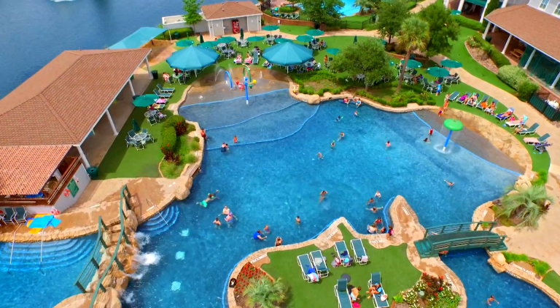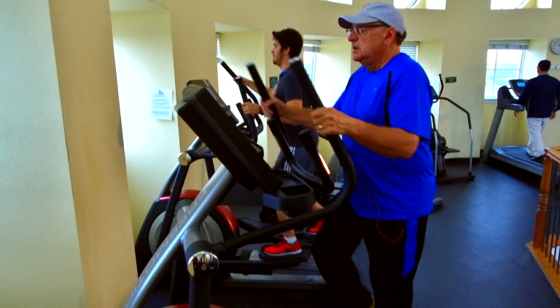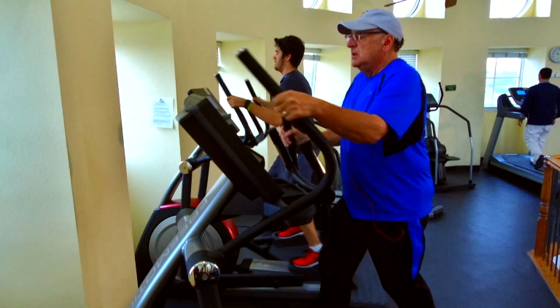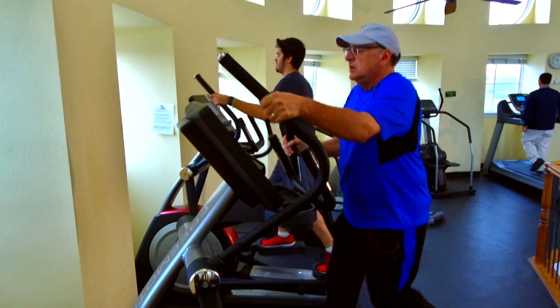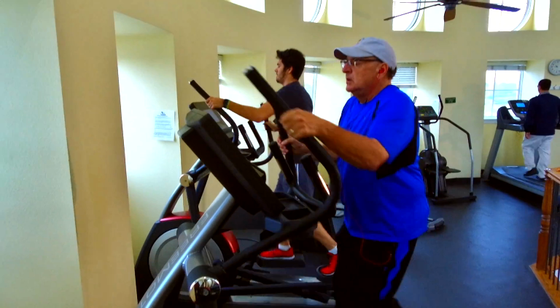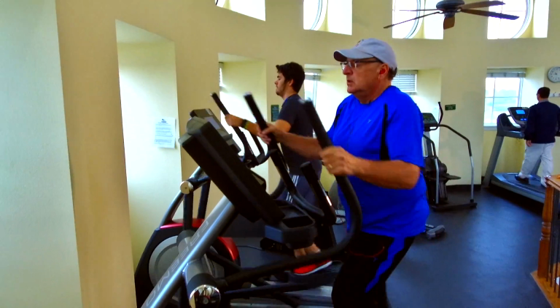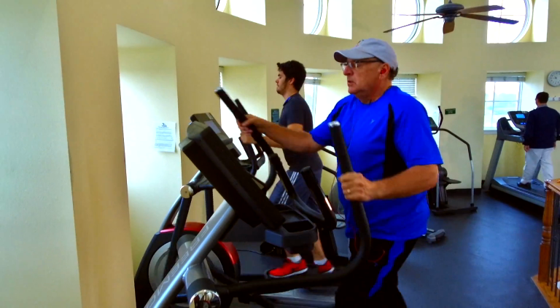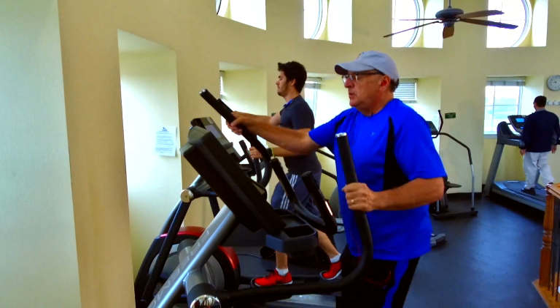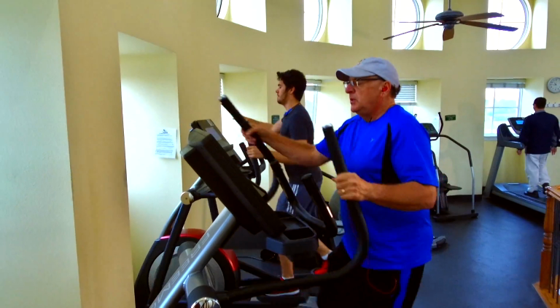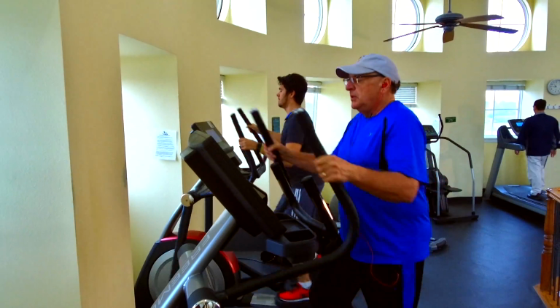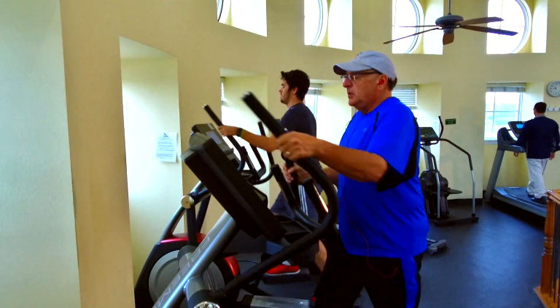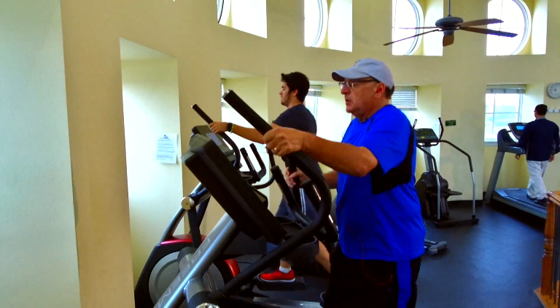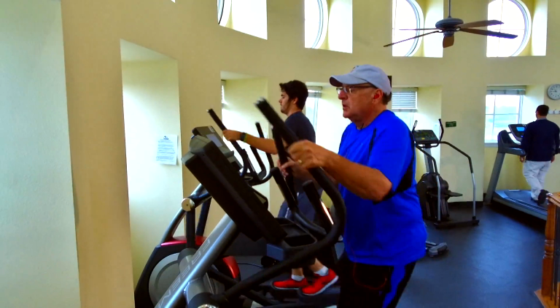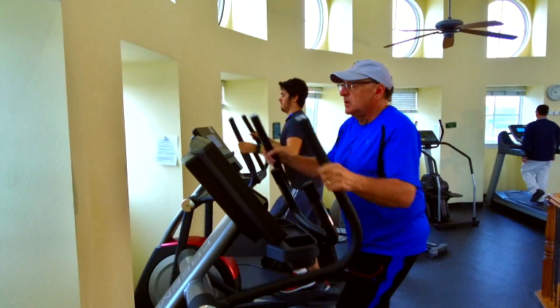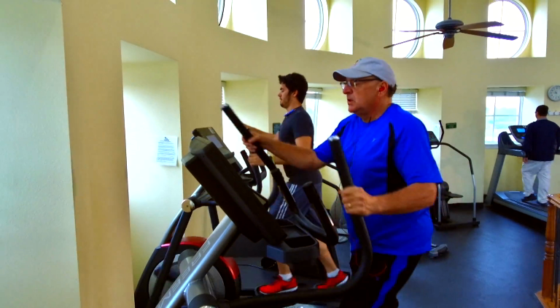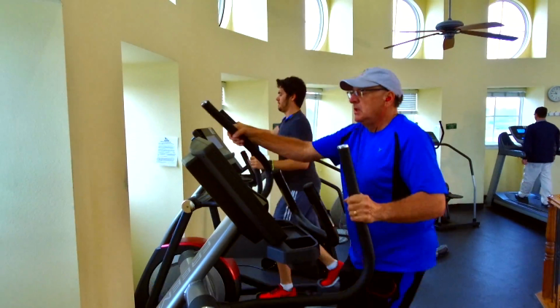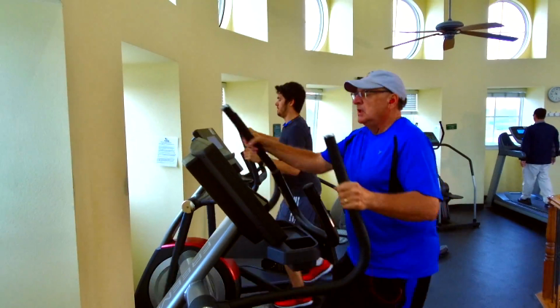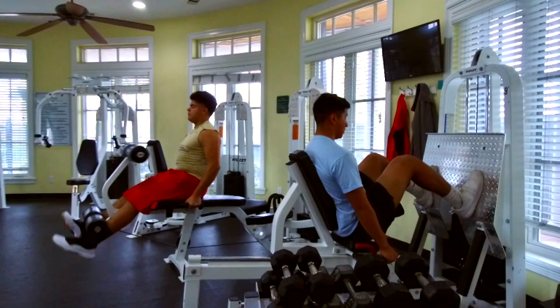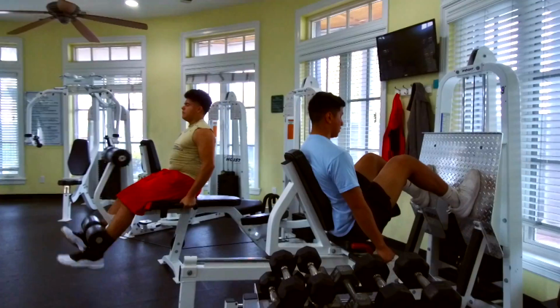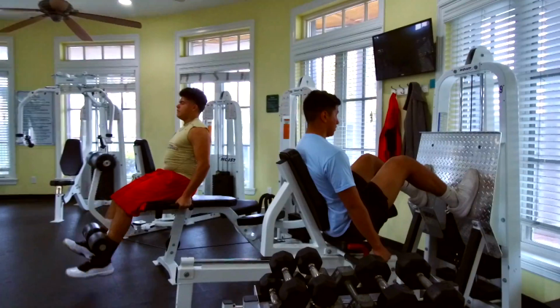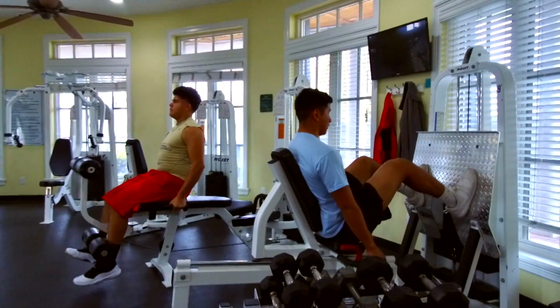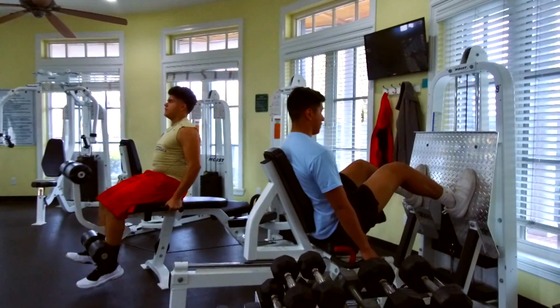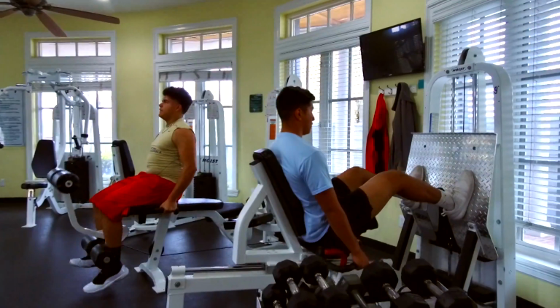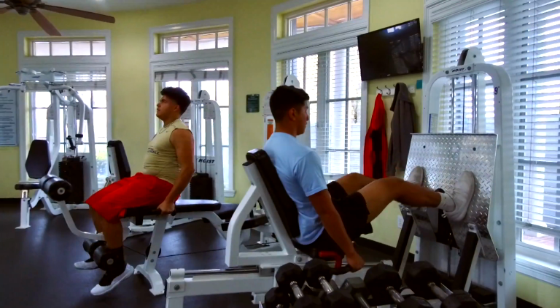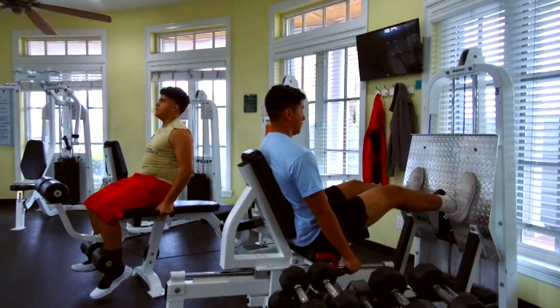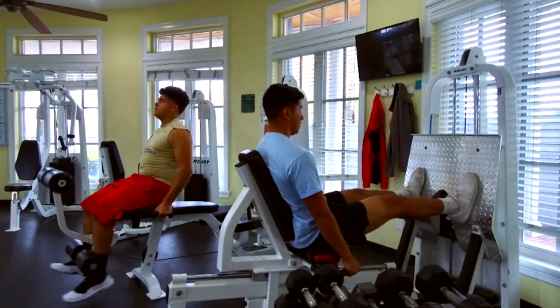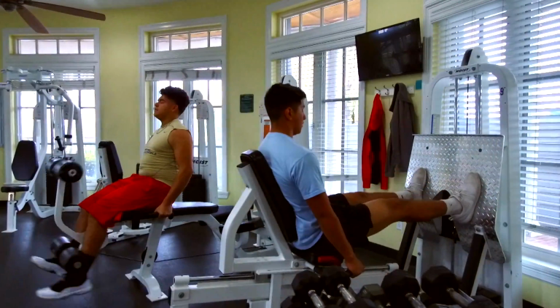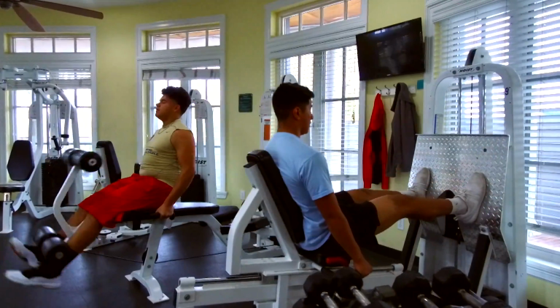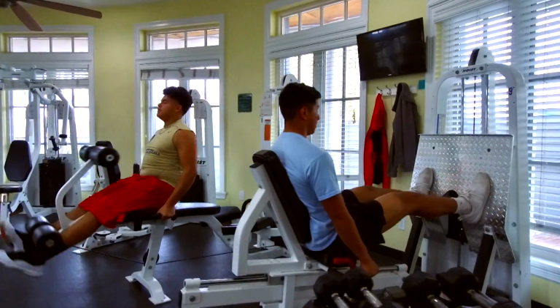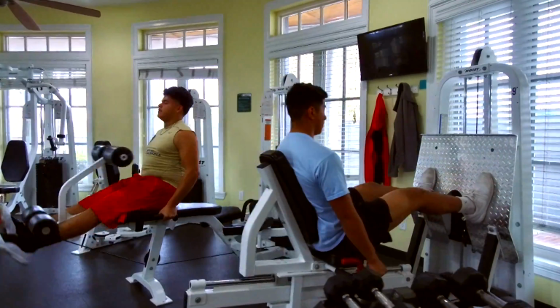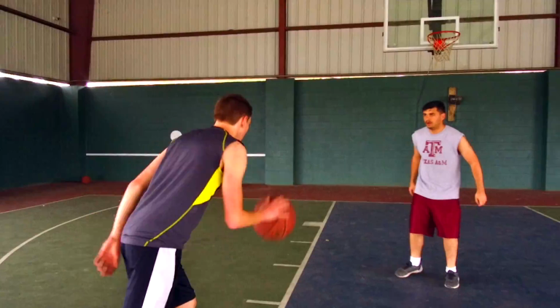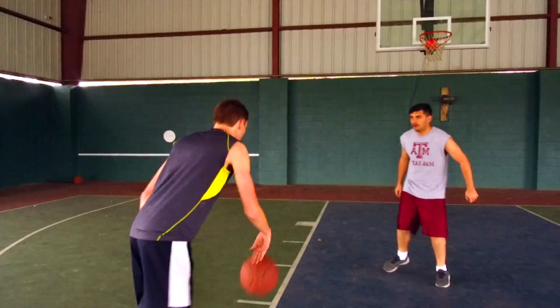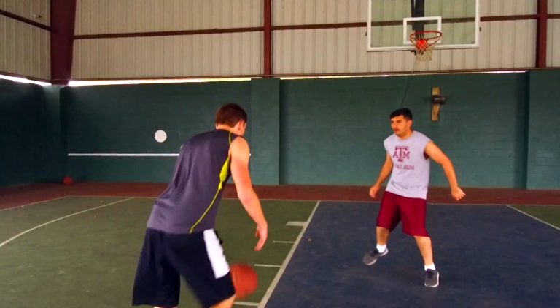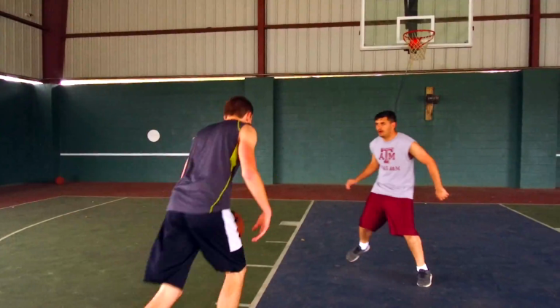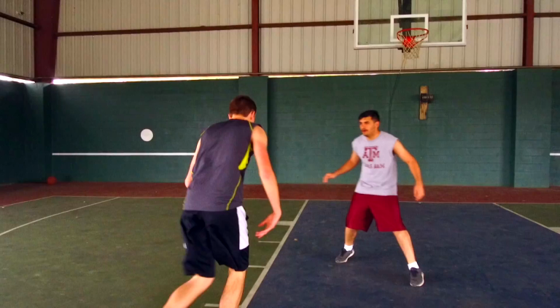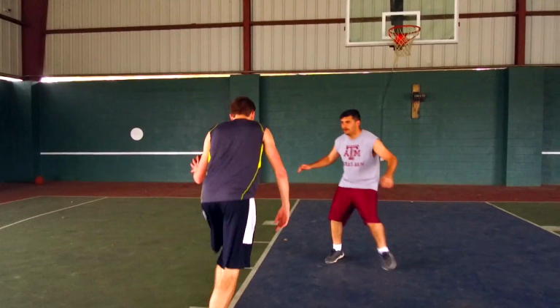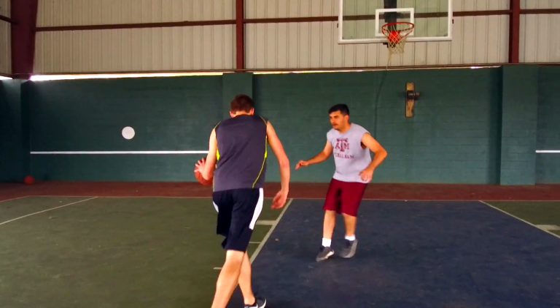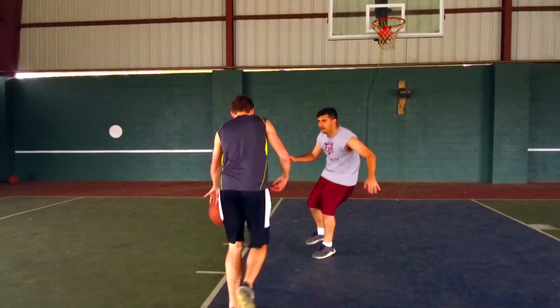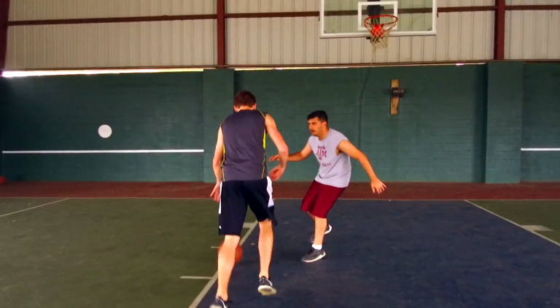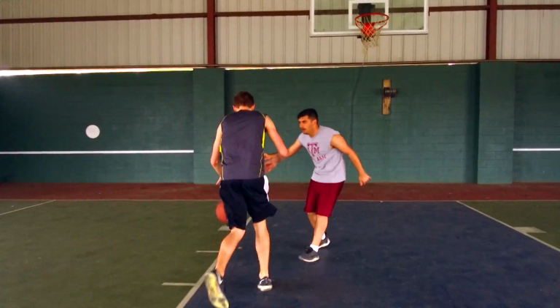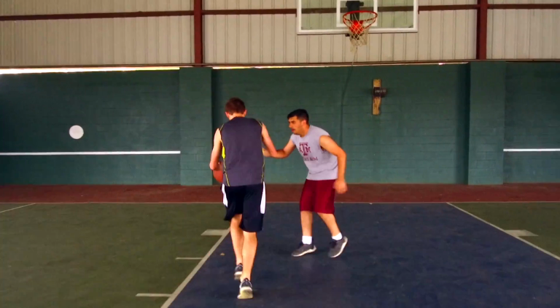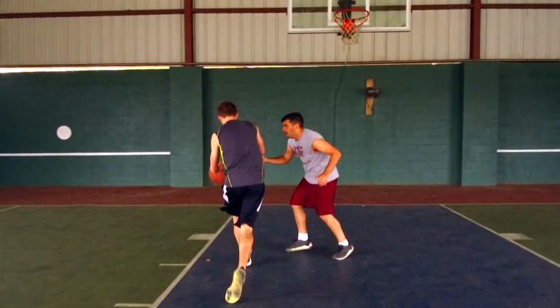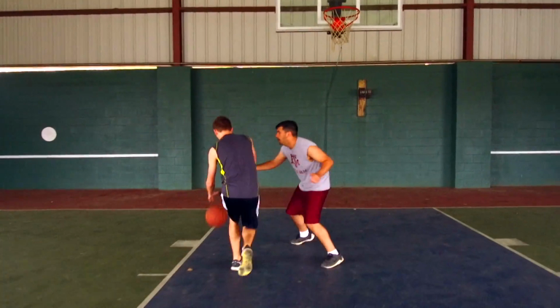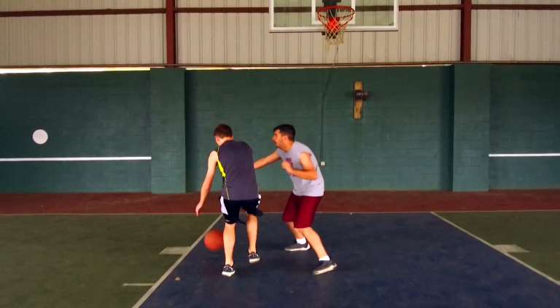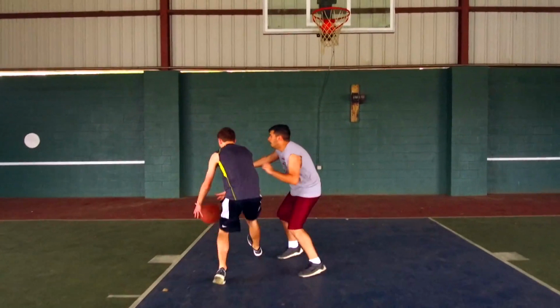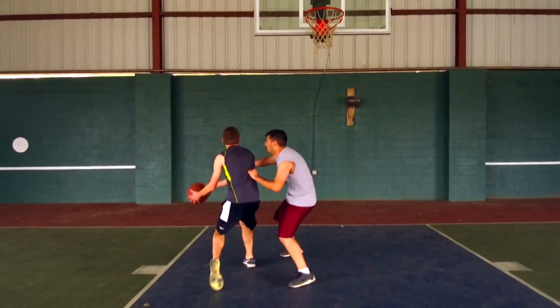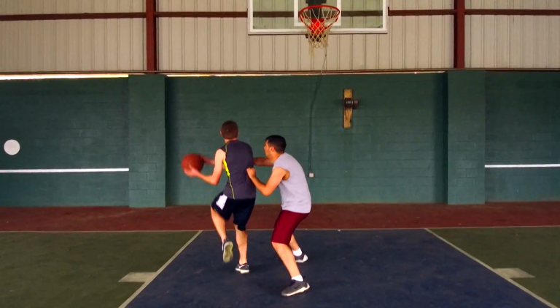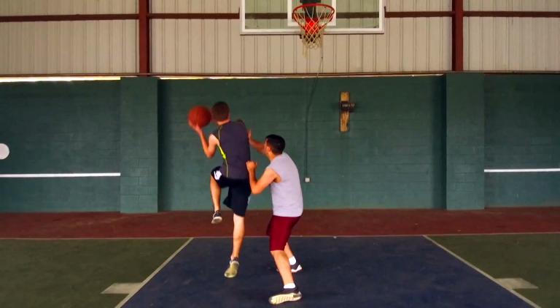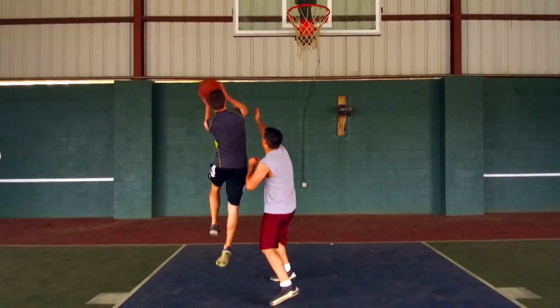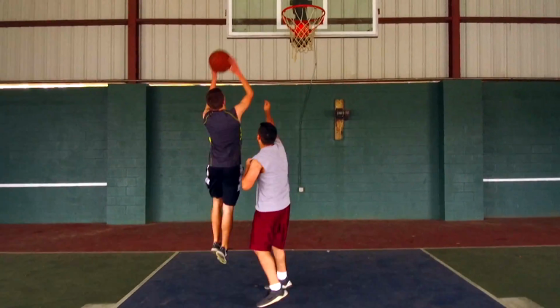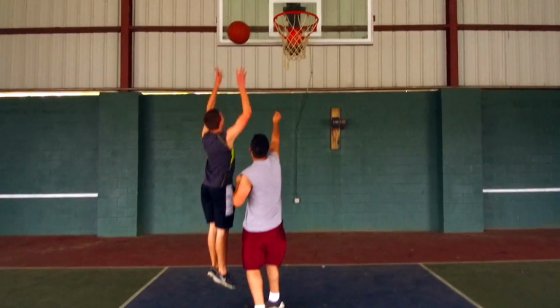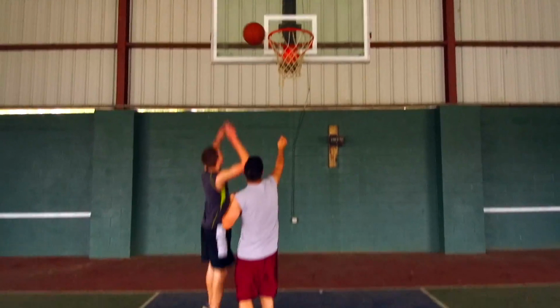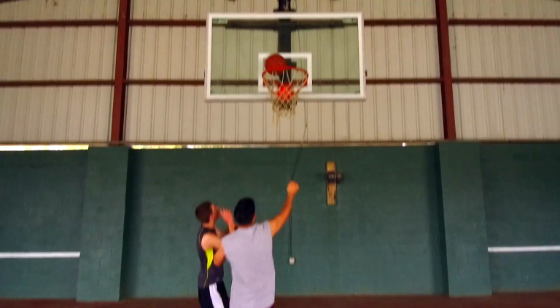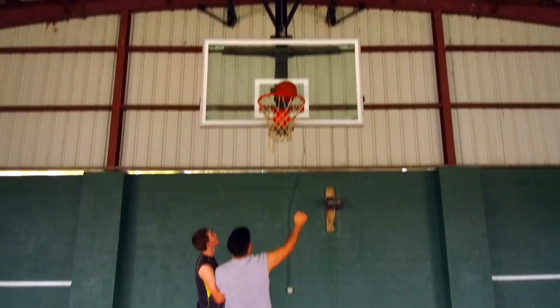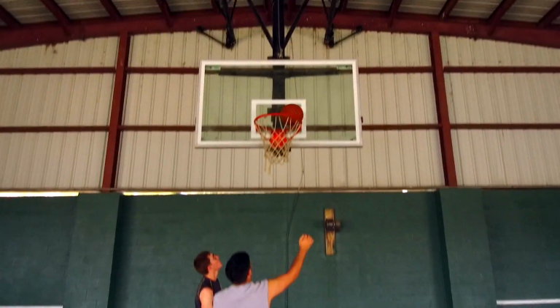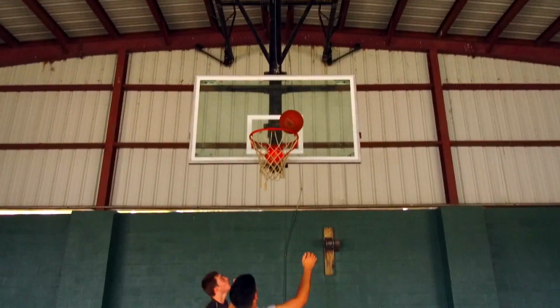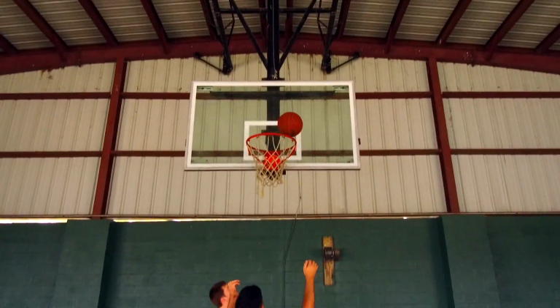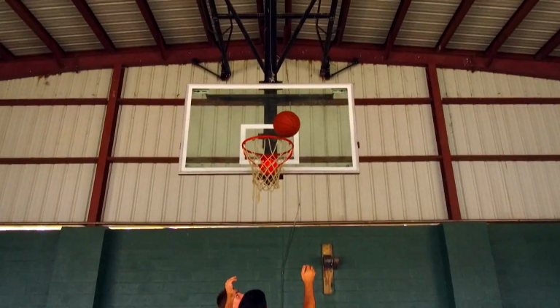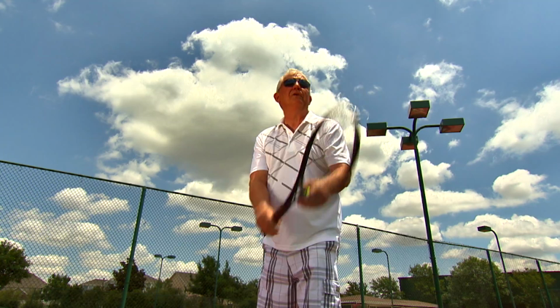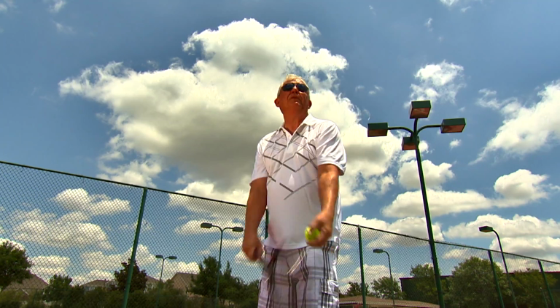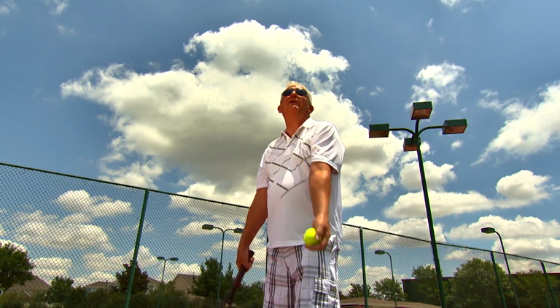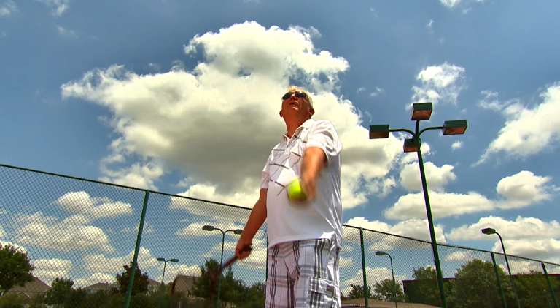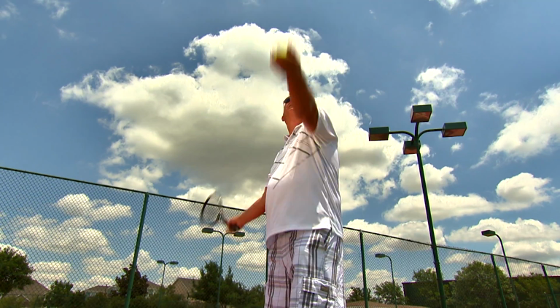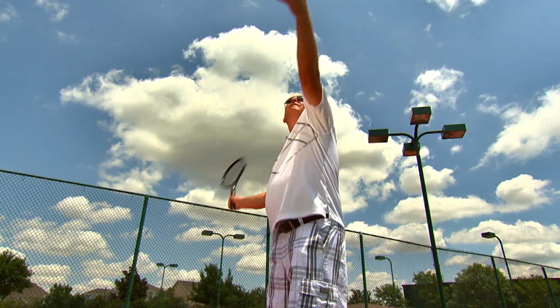Residents also enjoy a two-story fitness center, sports fields, and more. There's always something to do in Savannah.